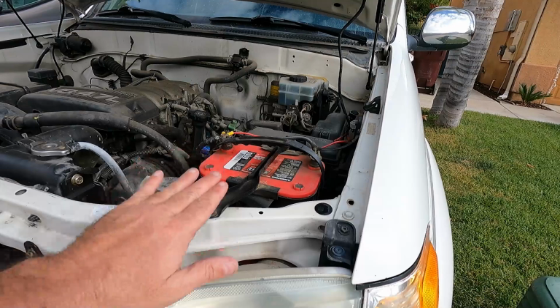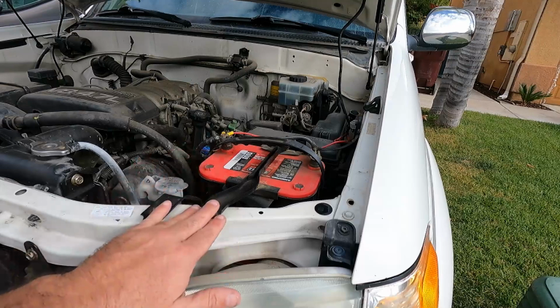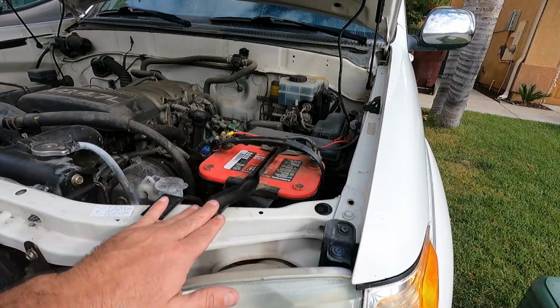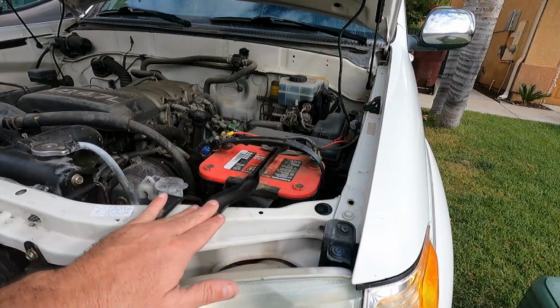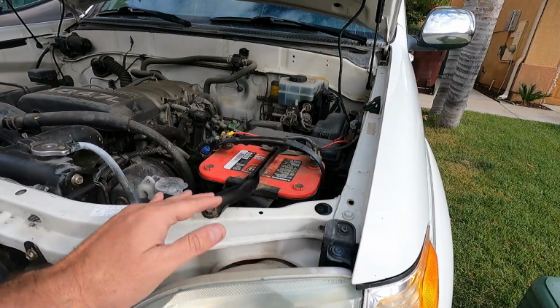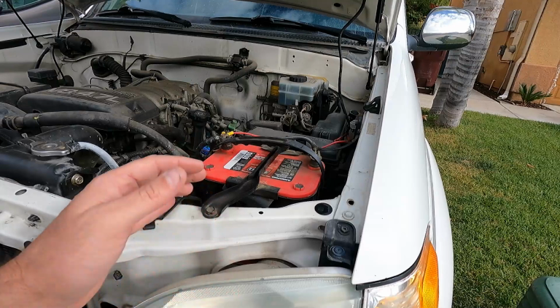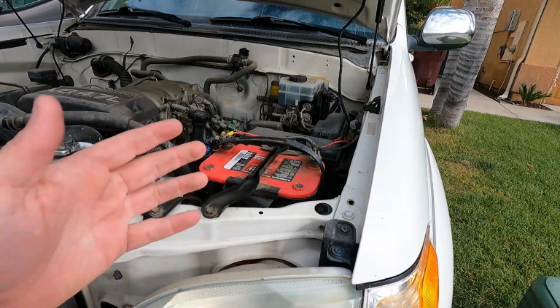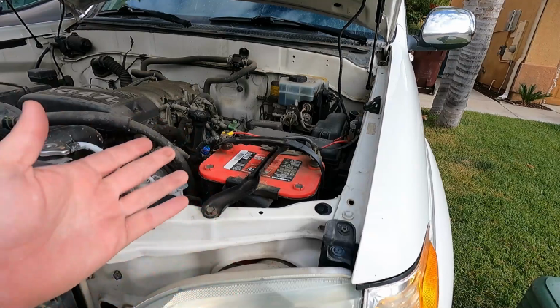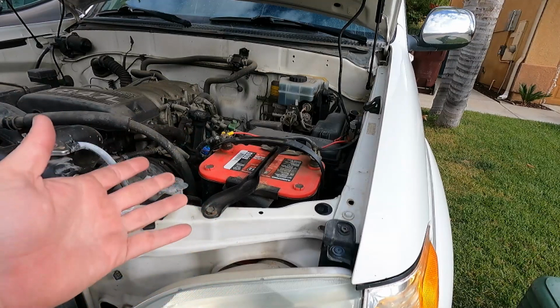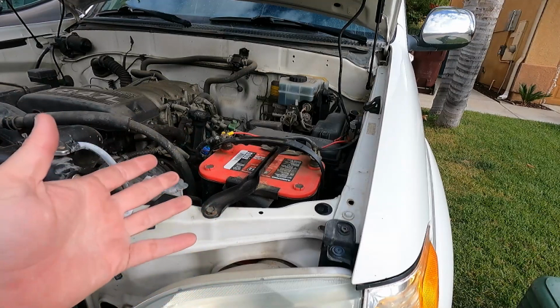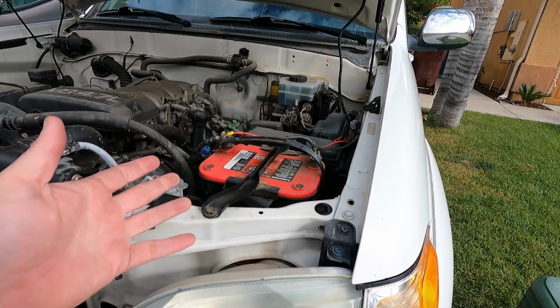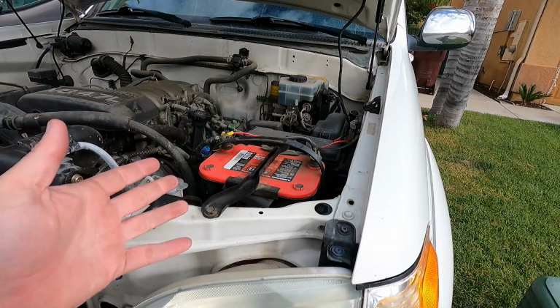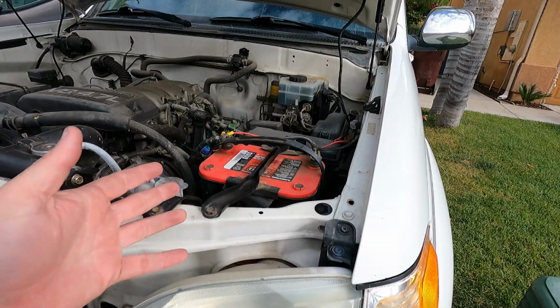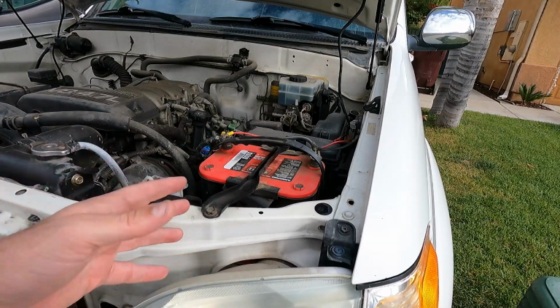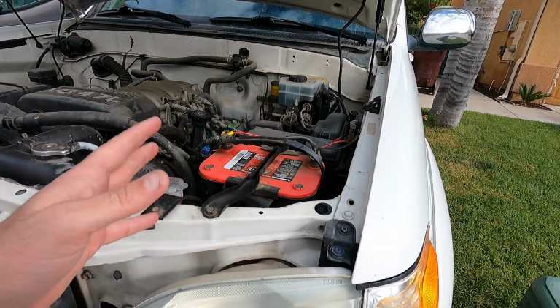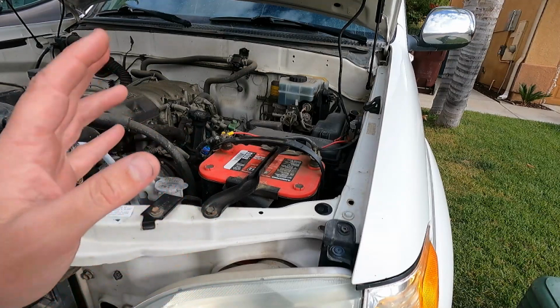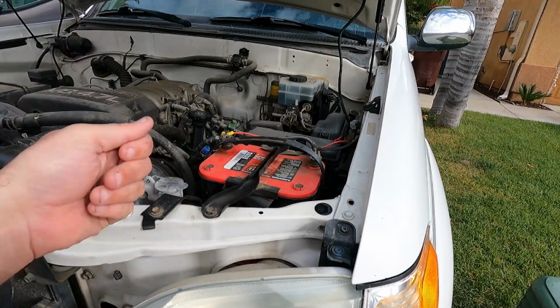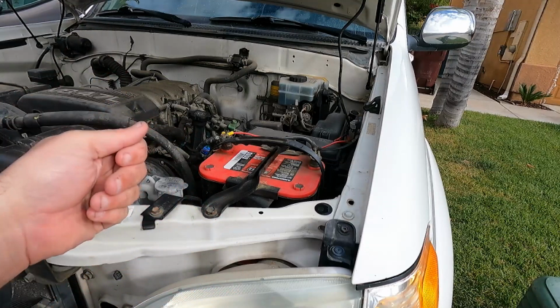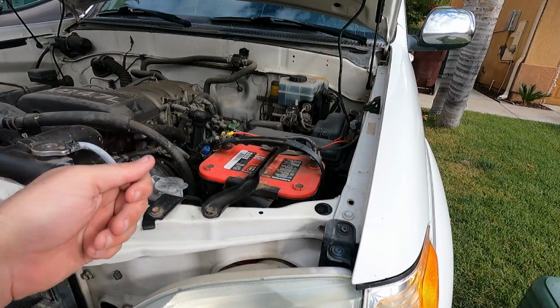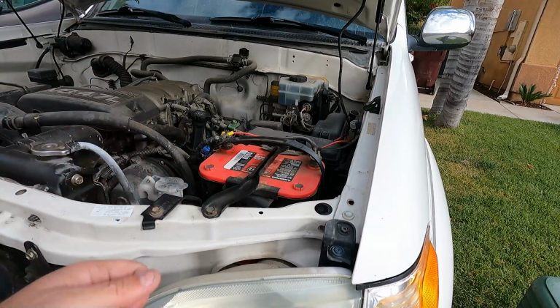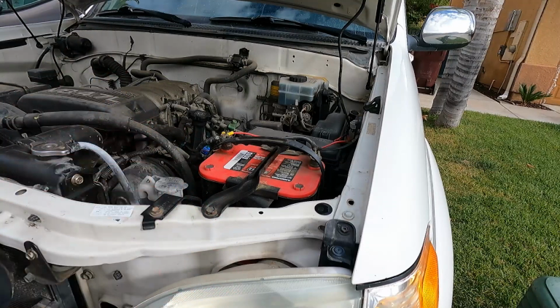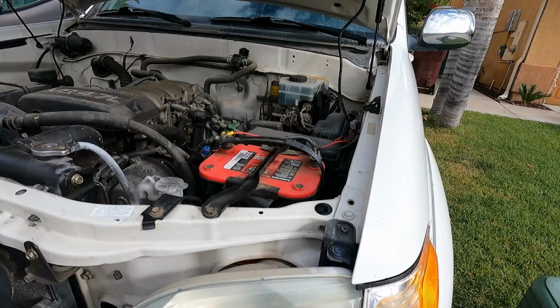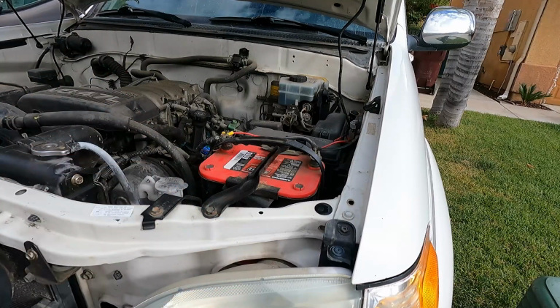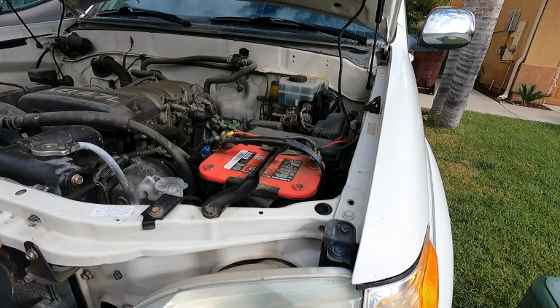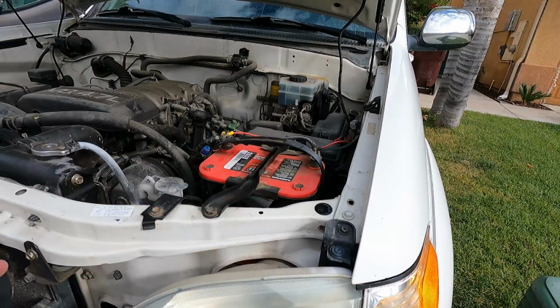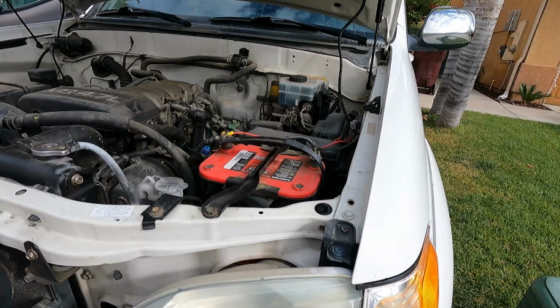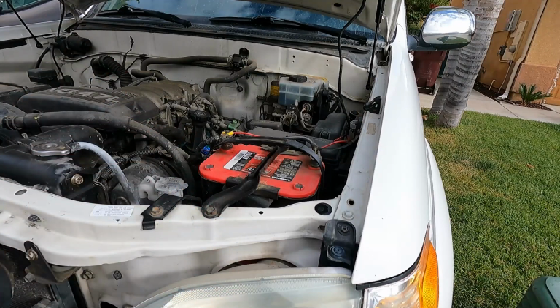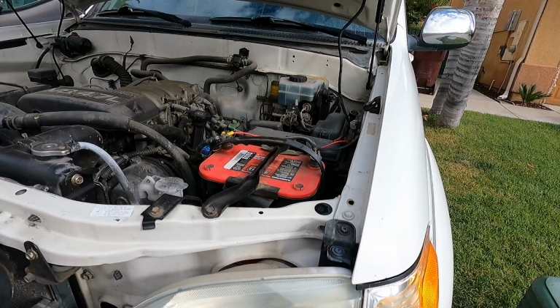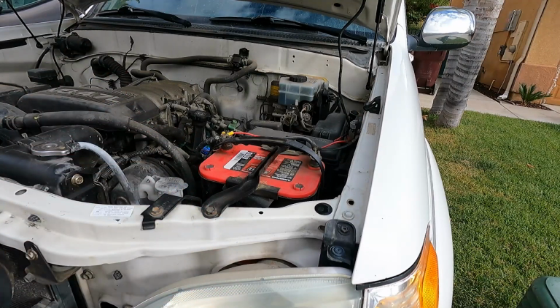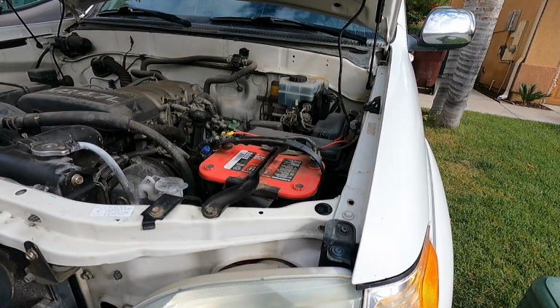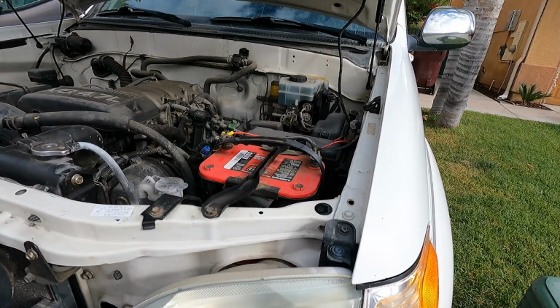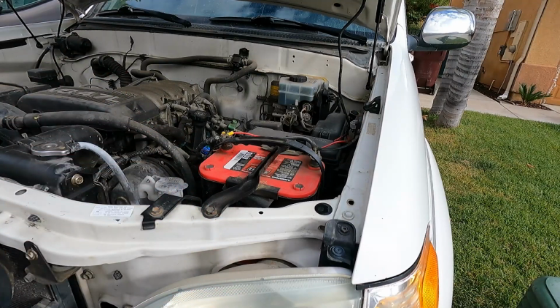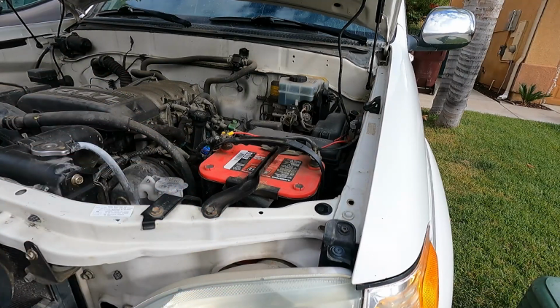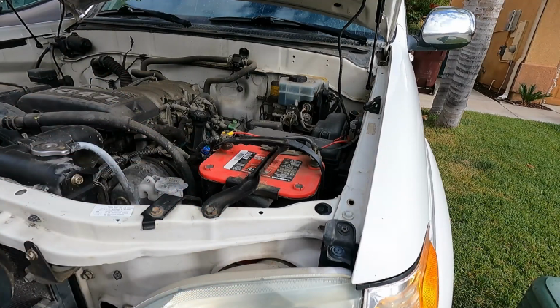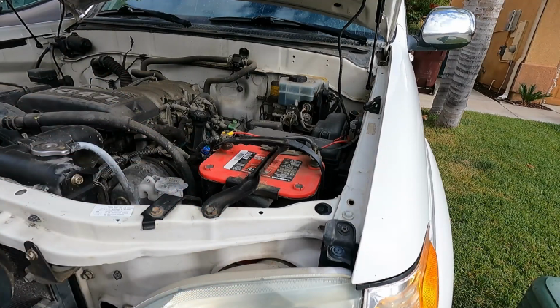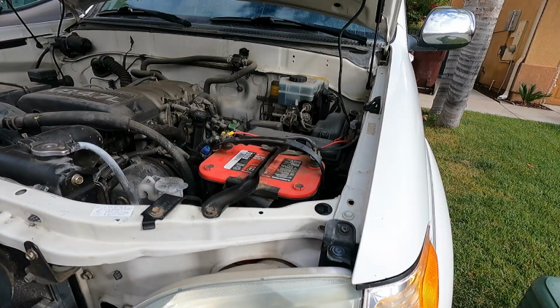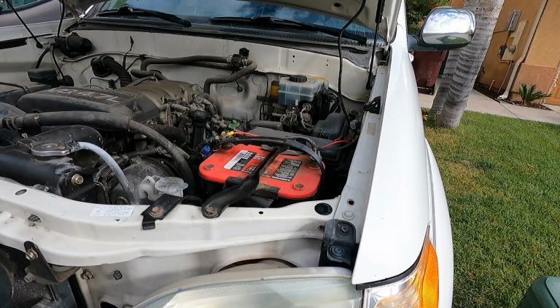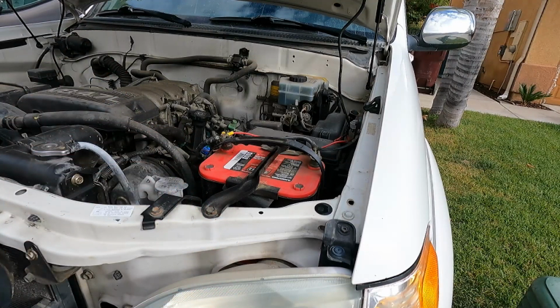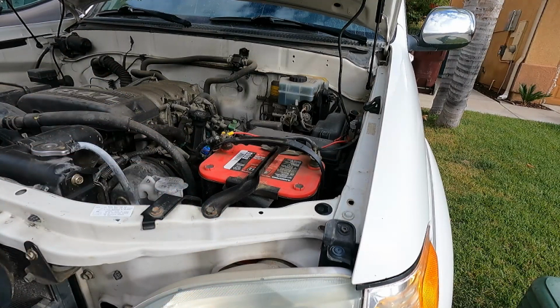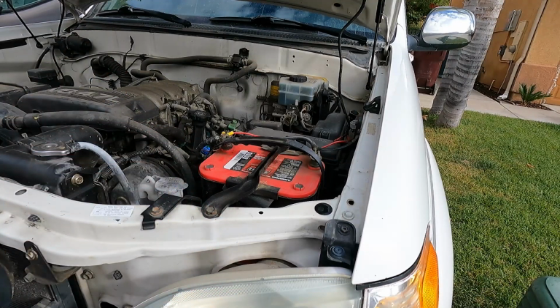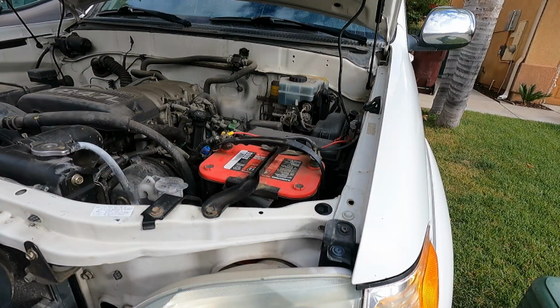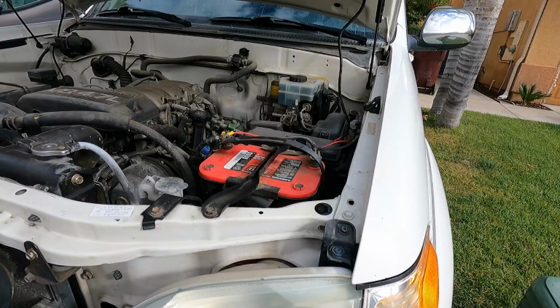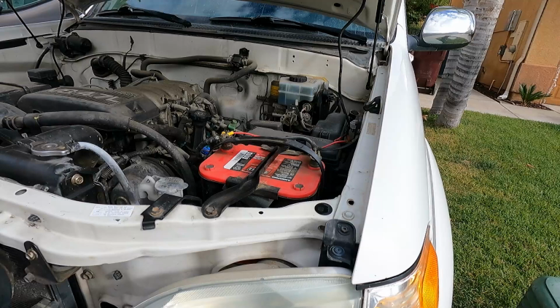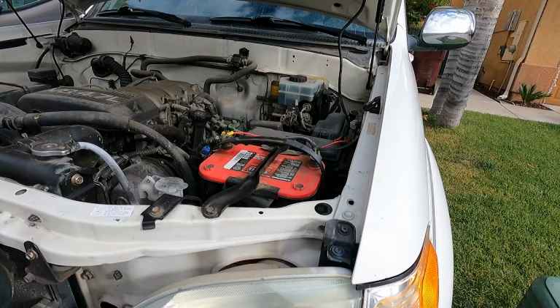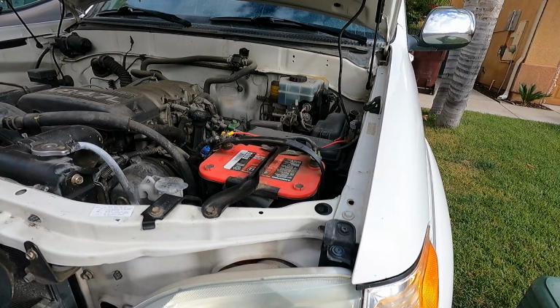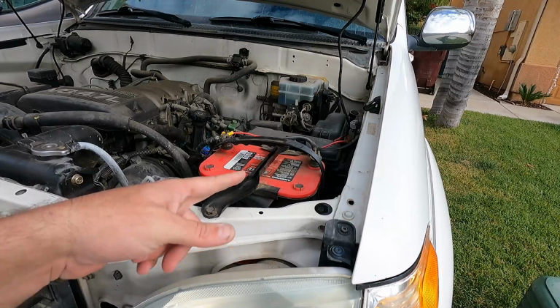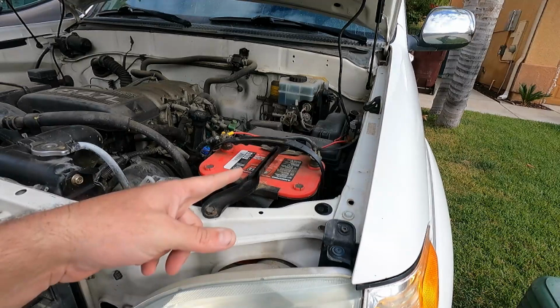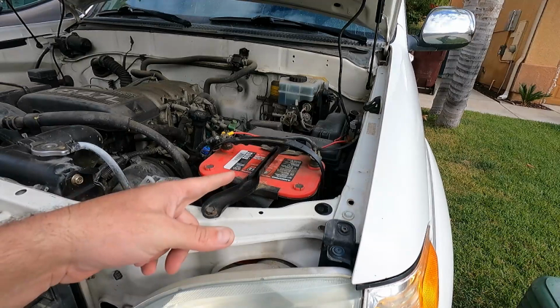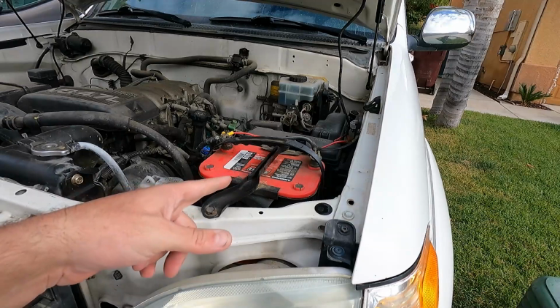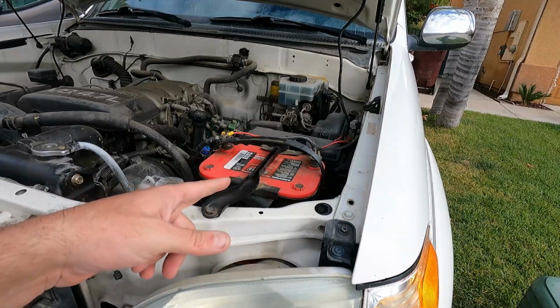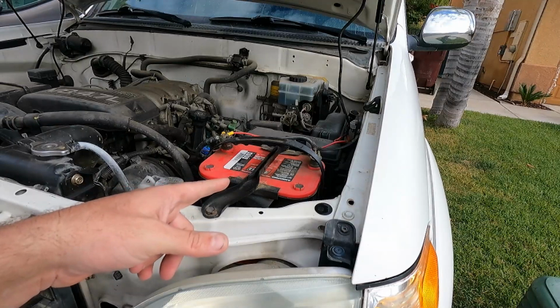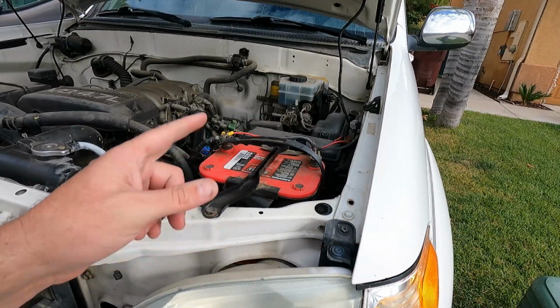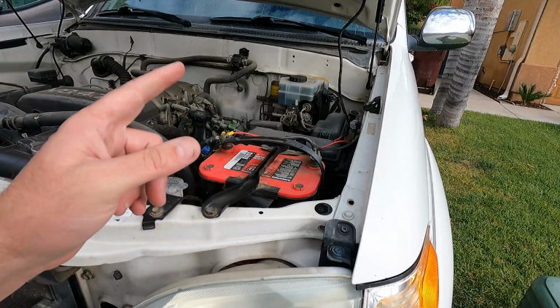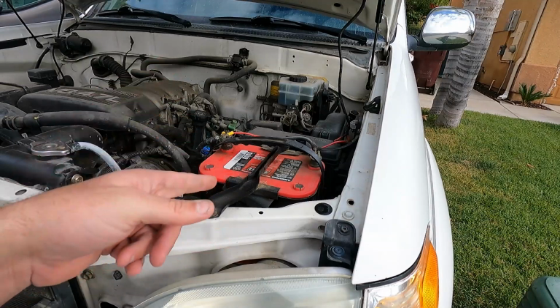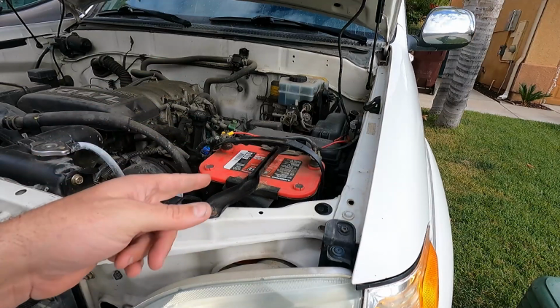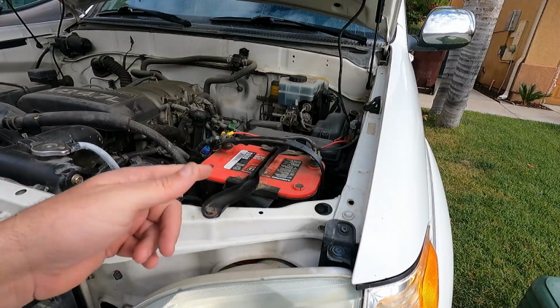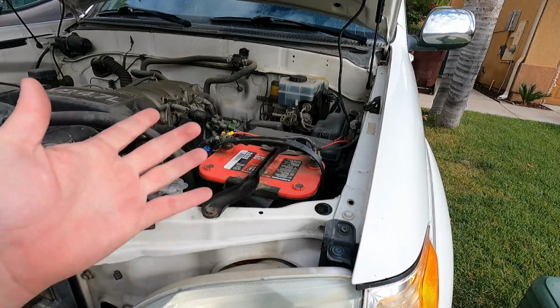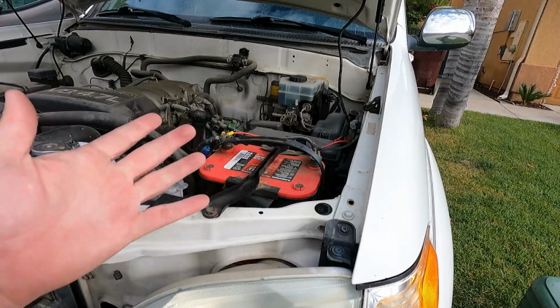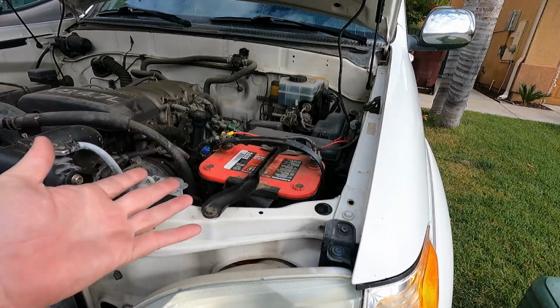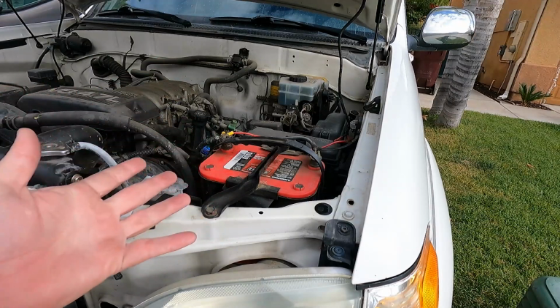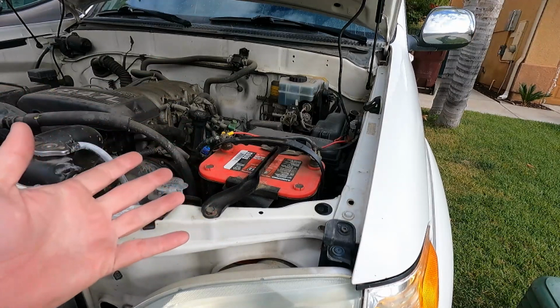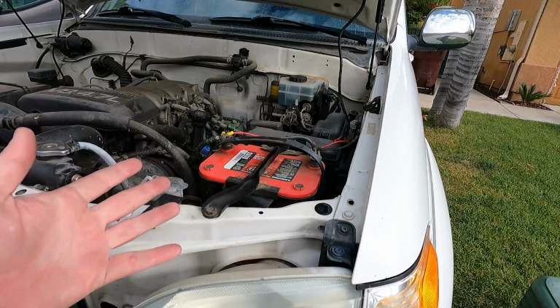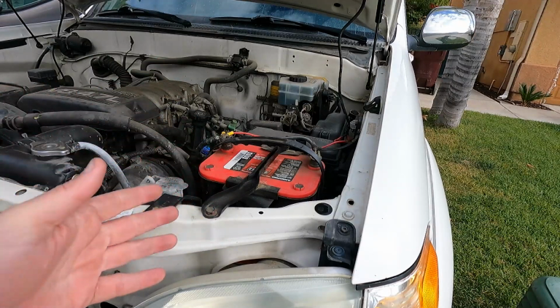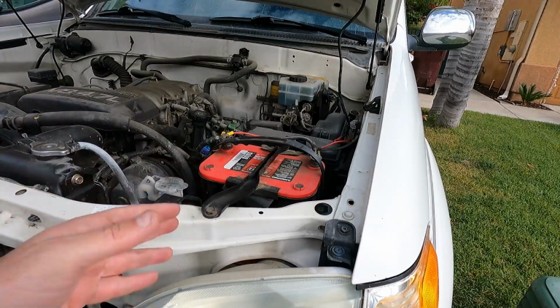Came out to start my truck and it didn't start. Had to jumpstart it, started fine, drove around fine, and it's been fine. But is this battery bad or is it still good?